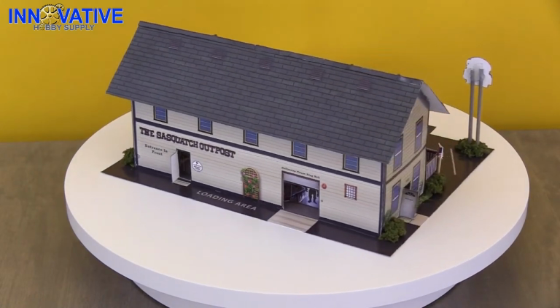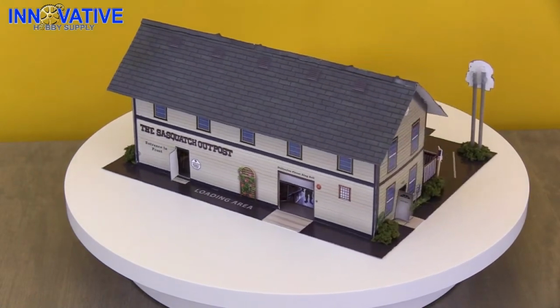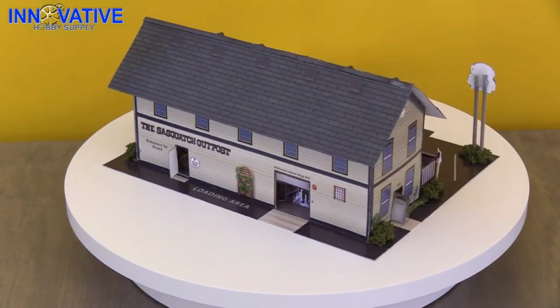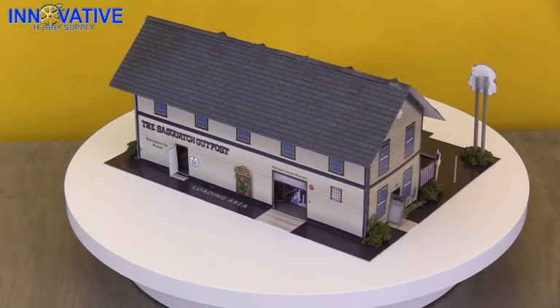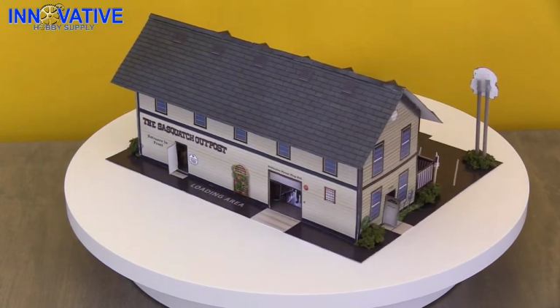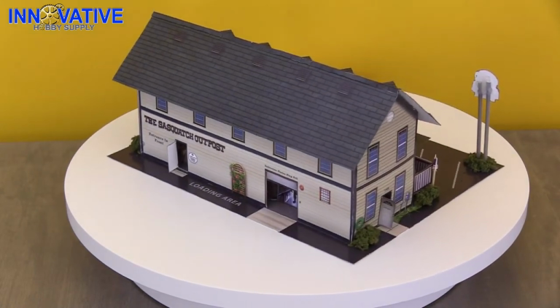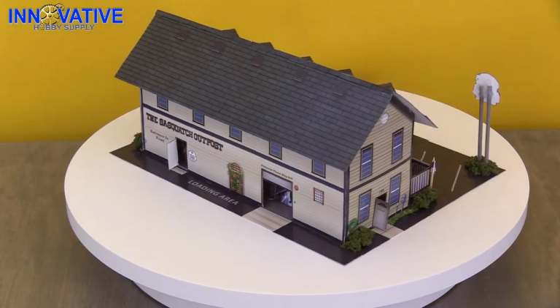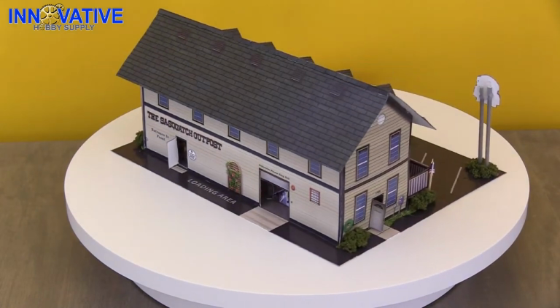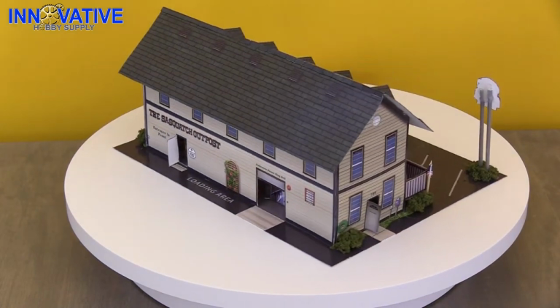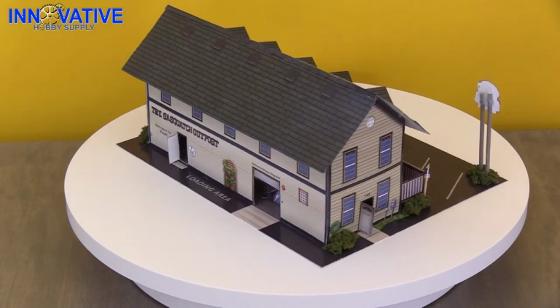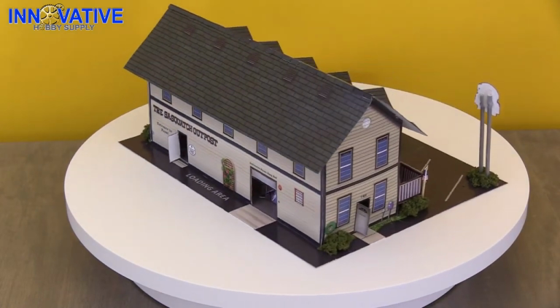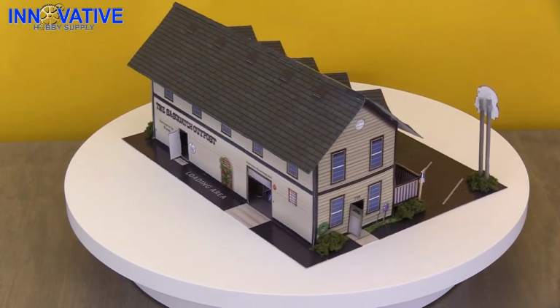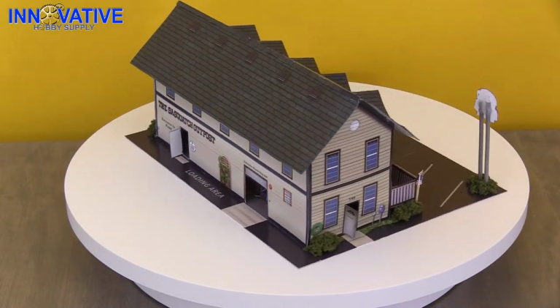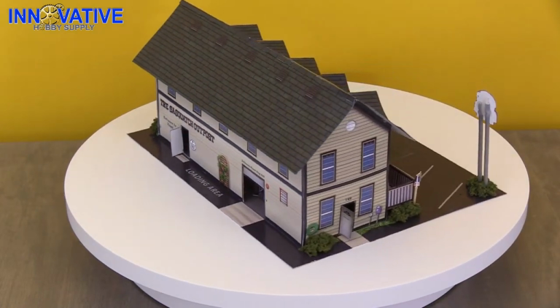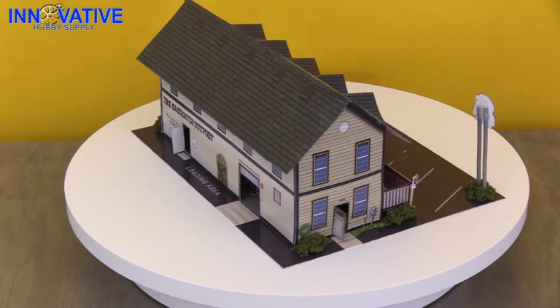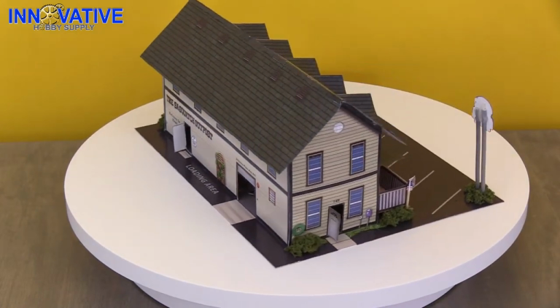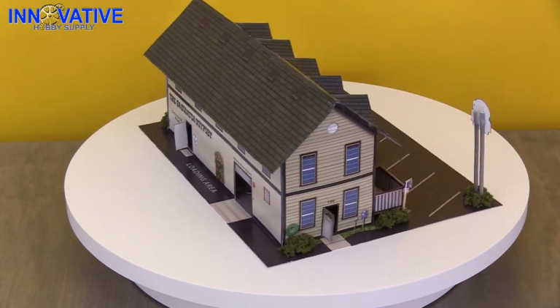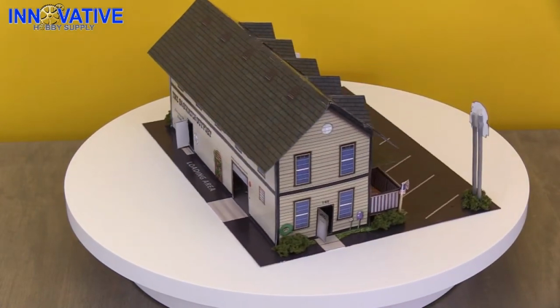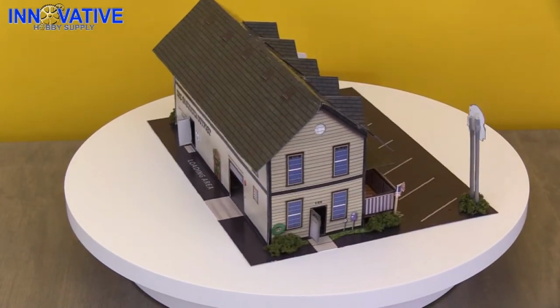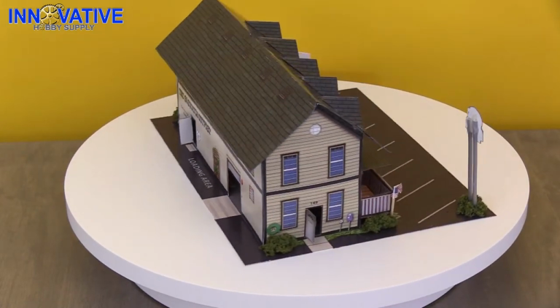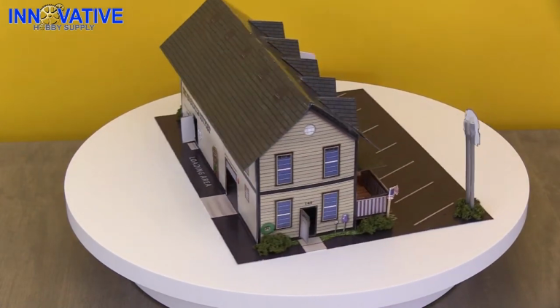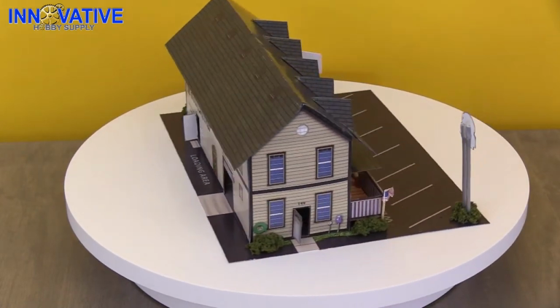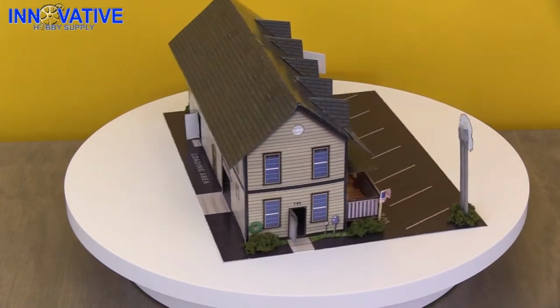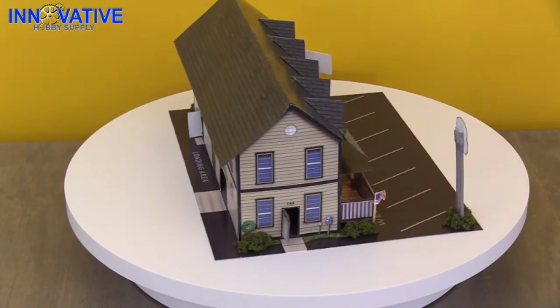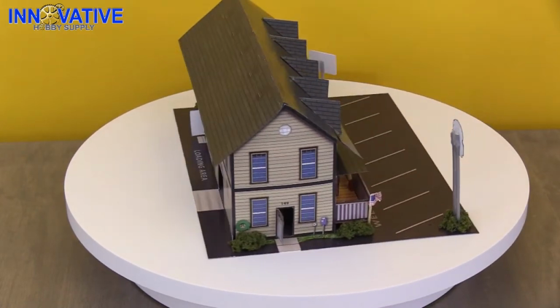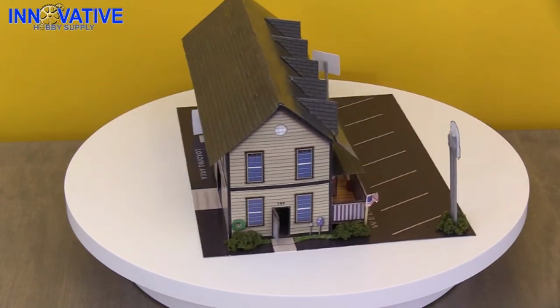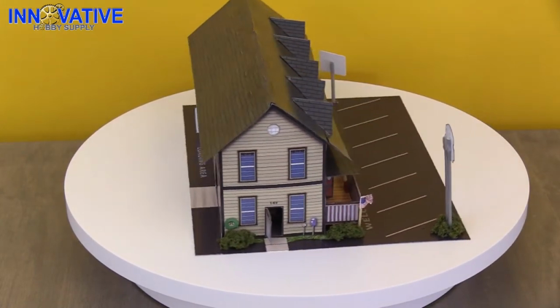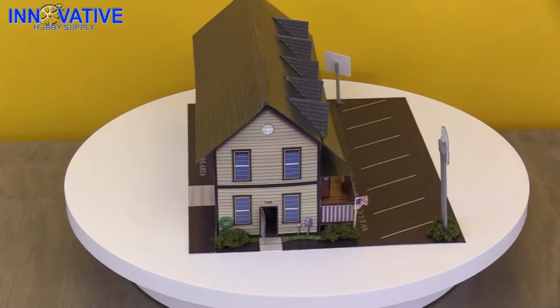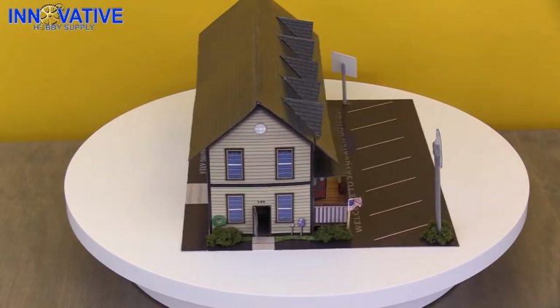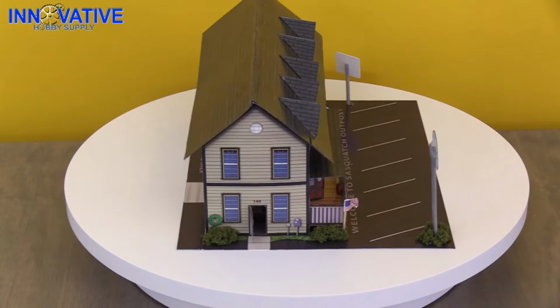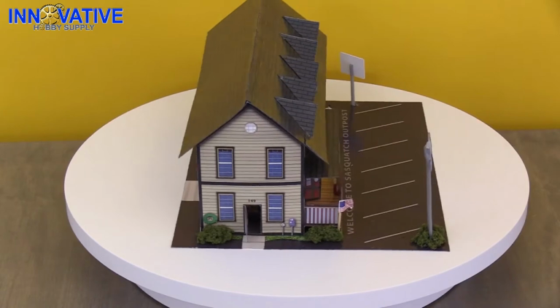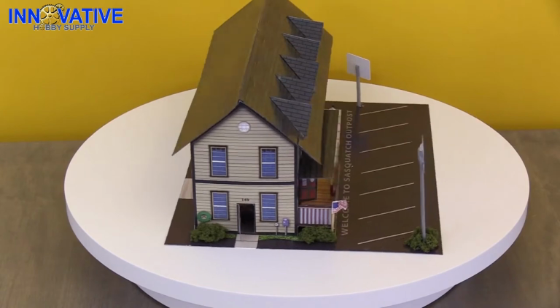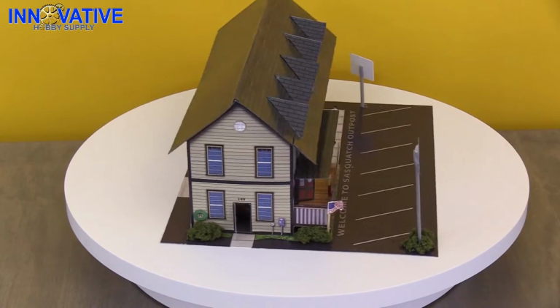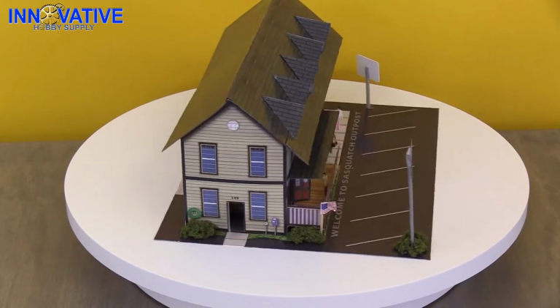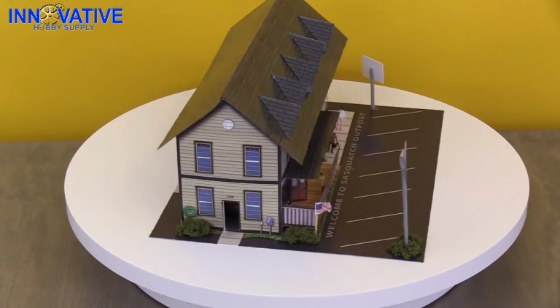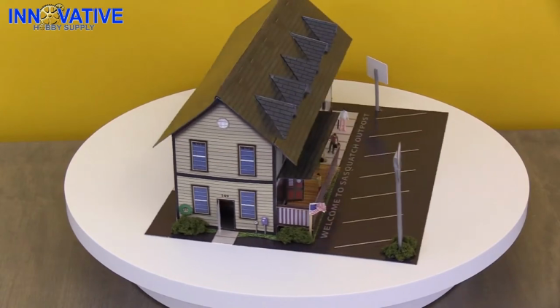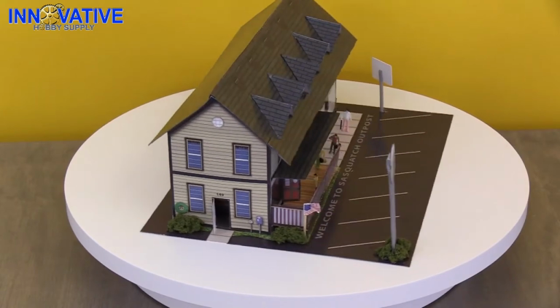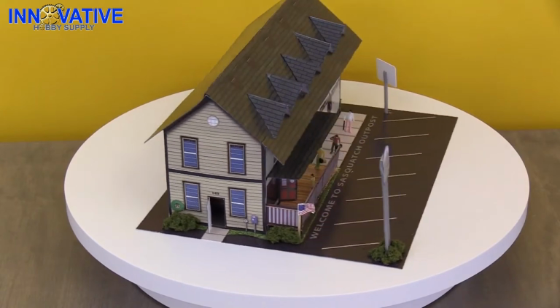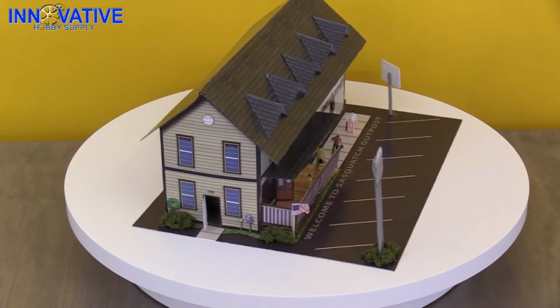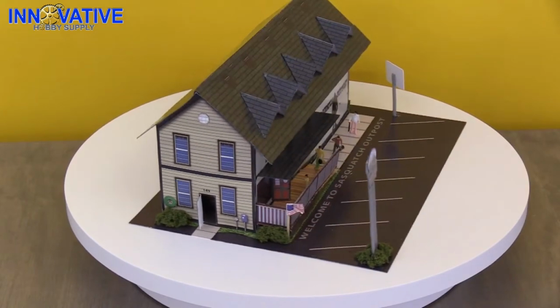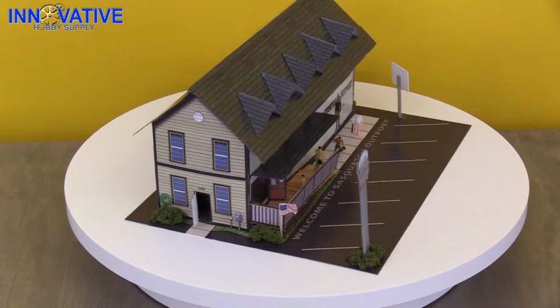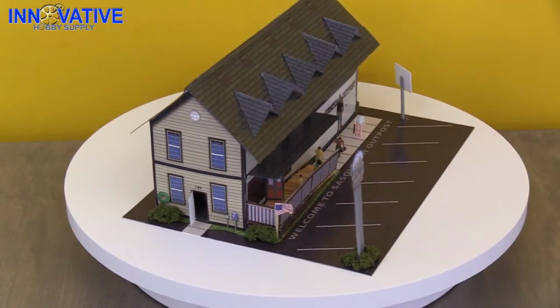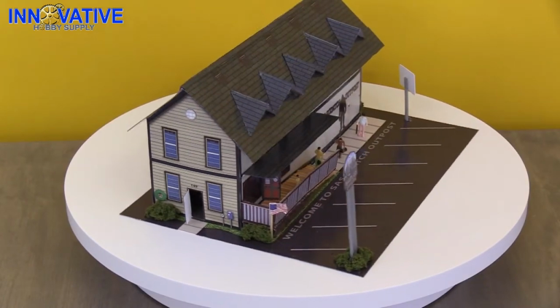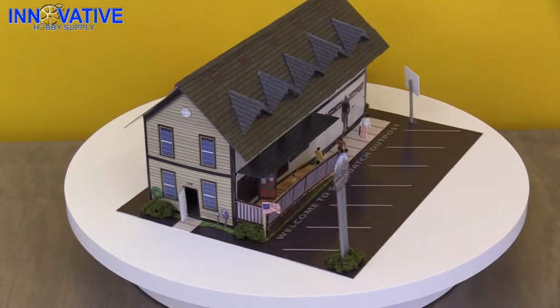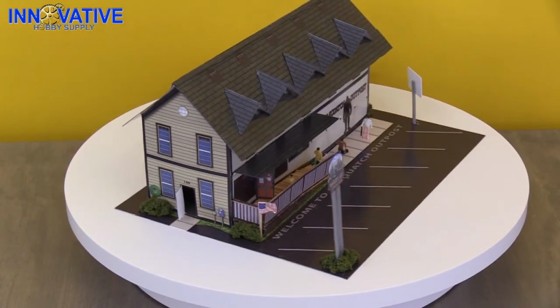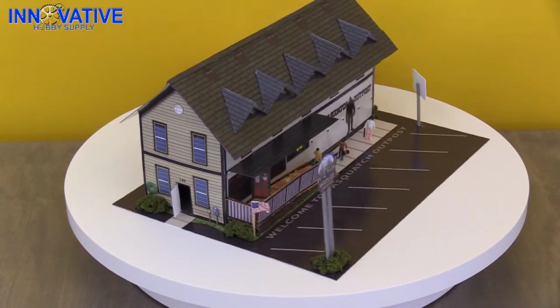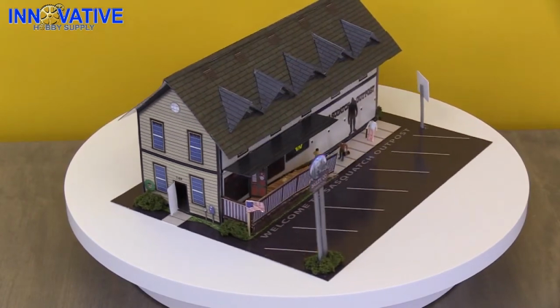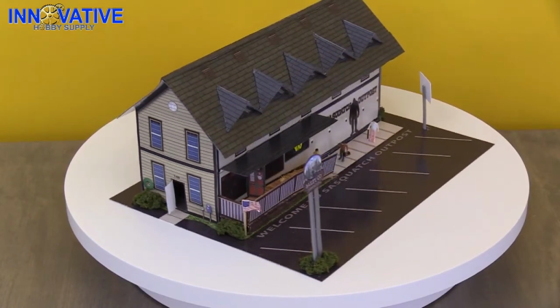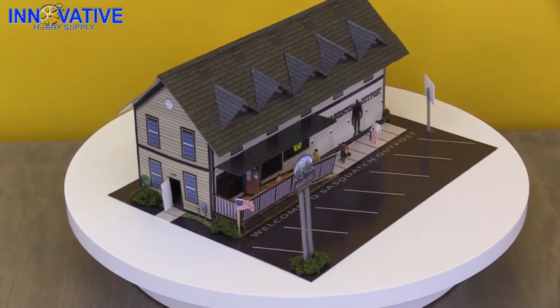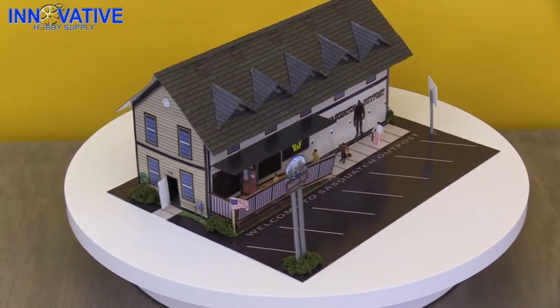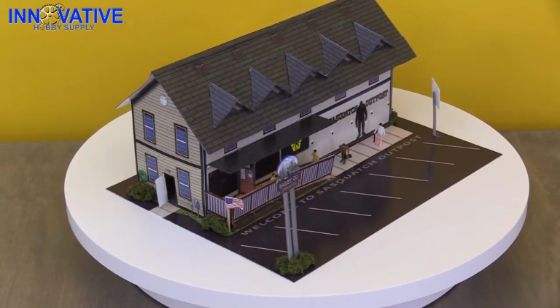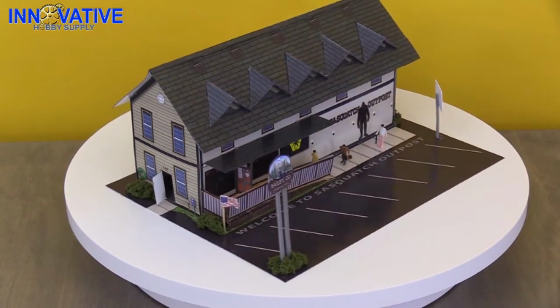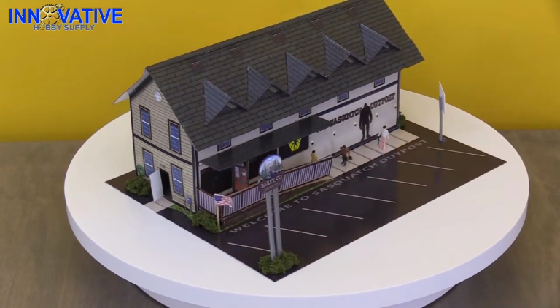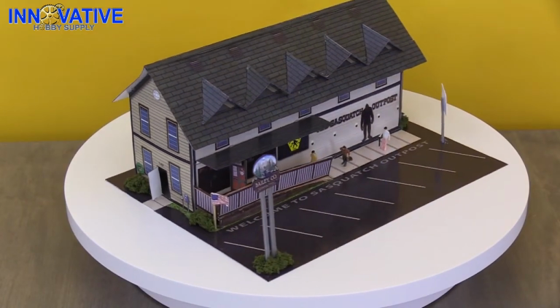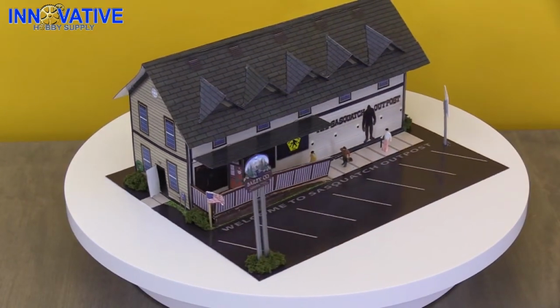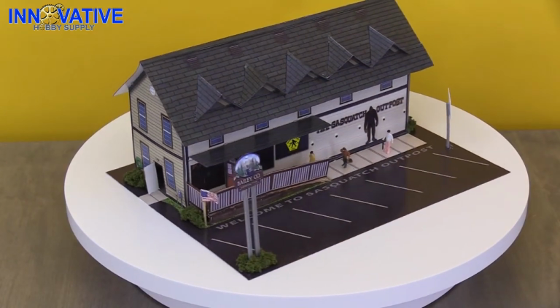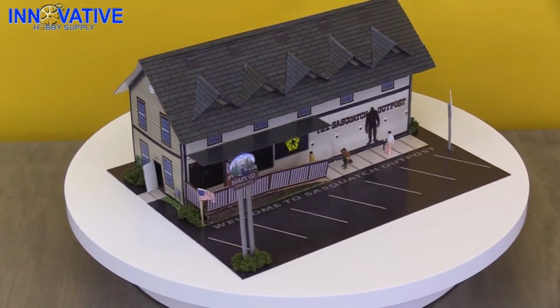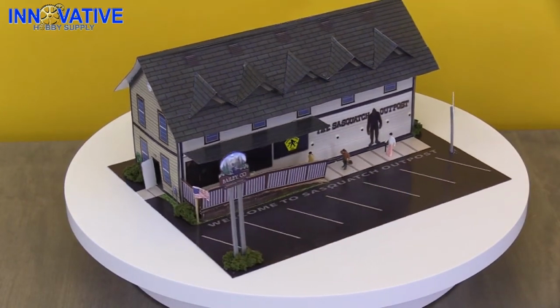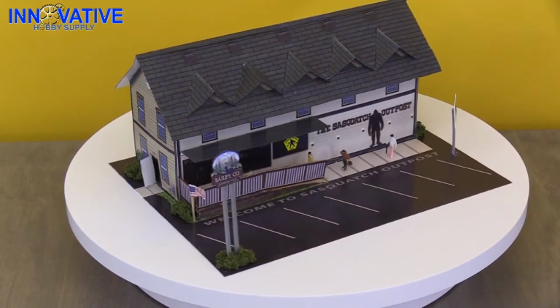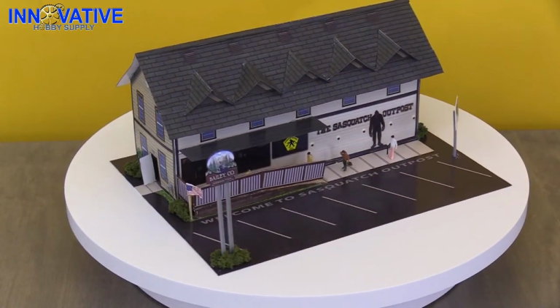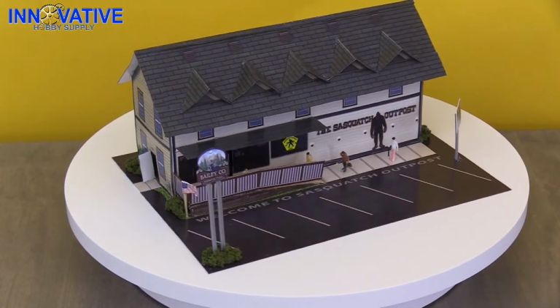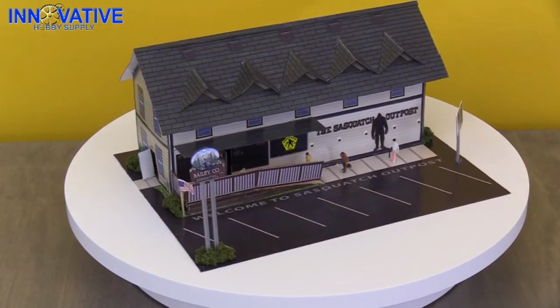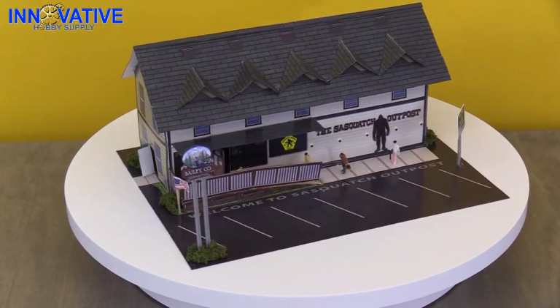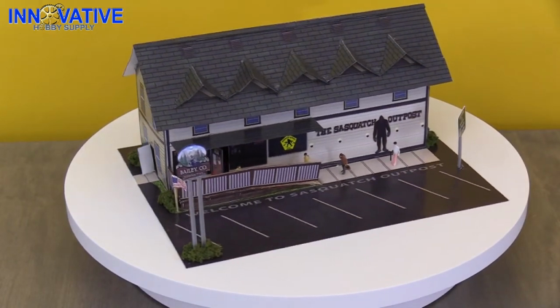This building model is great for train layouts and scenery, slot car tracks, or simply a desk or shelf conversation starter.